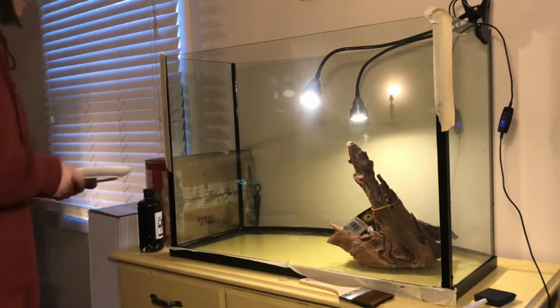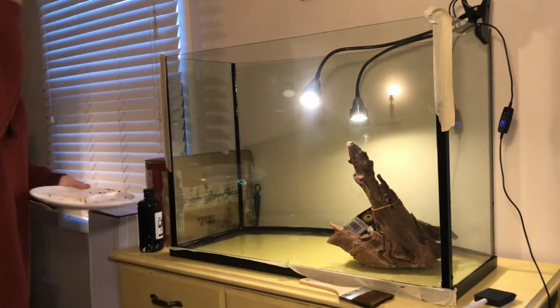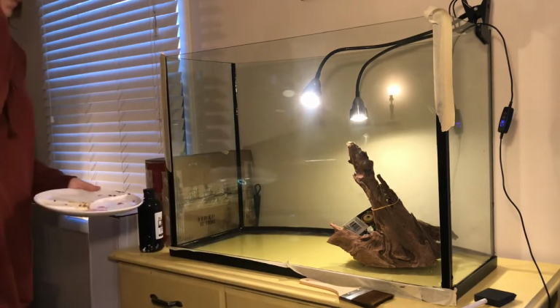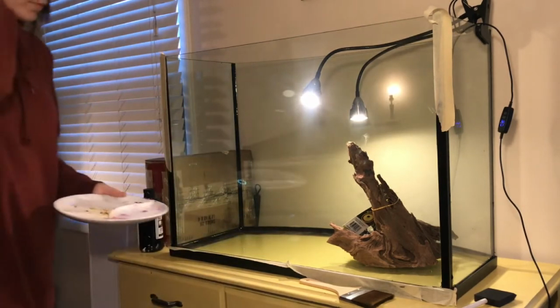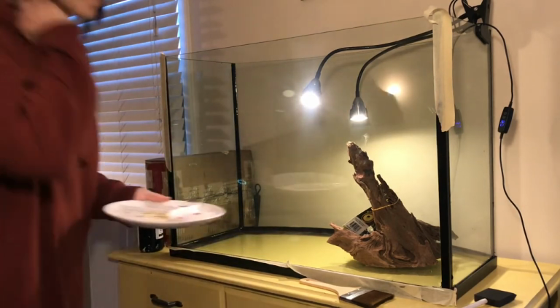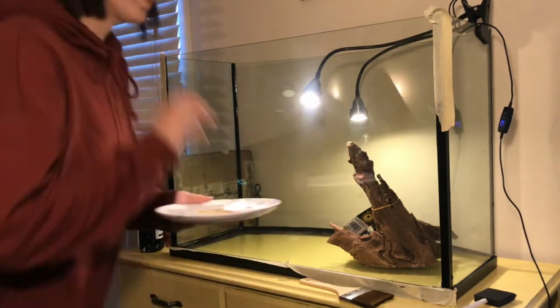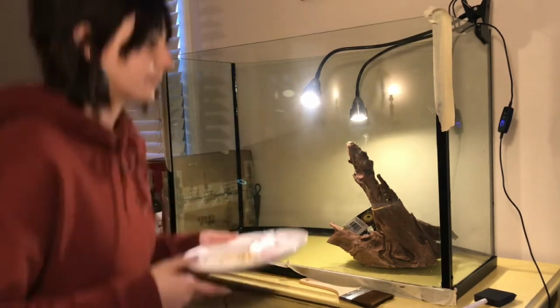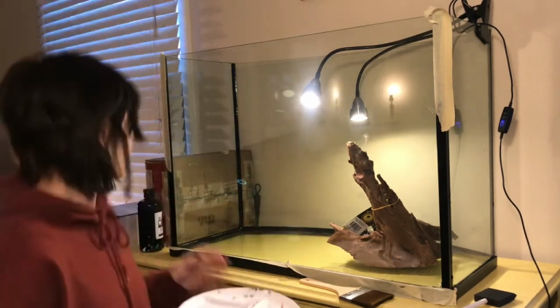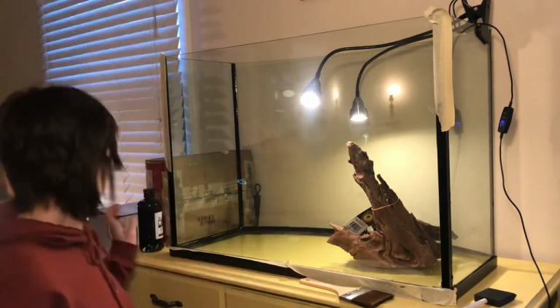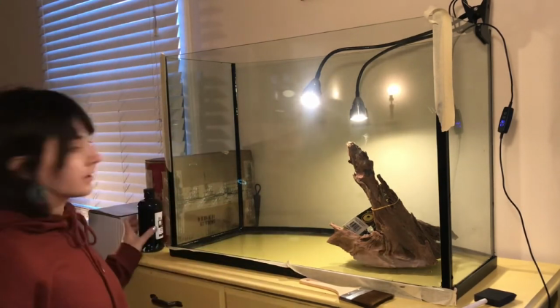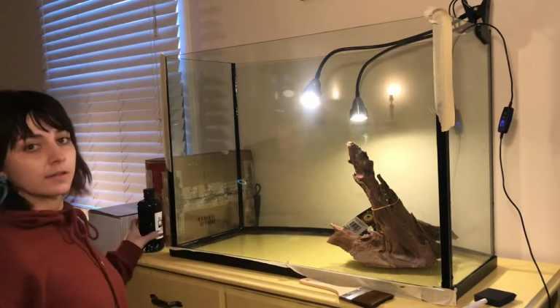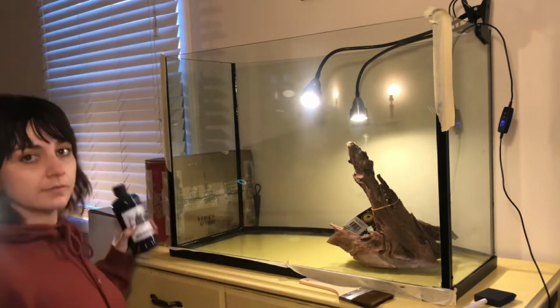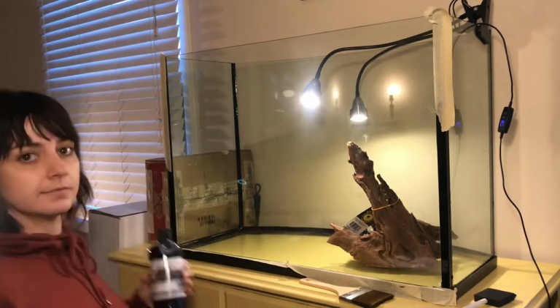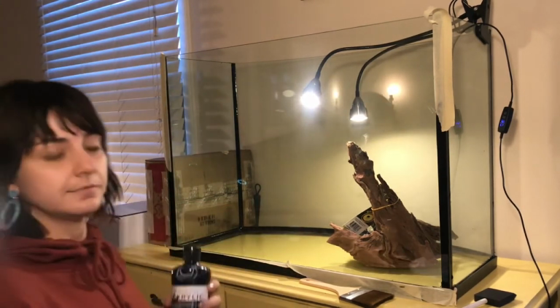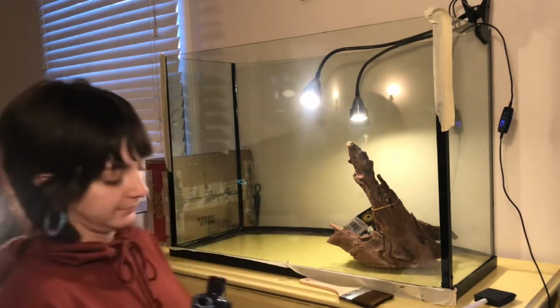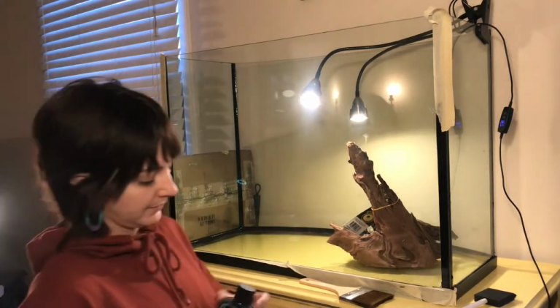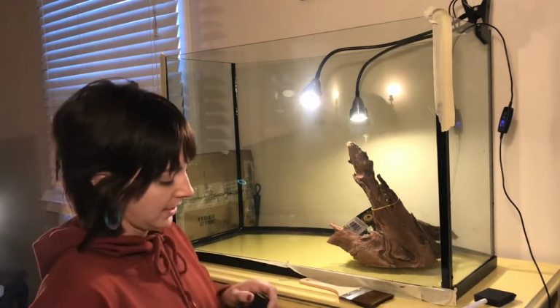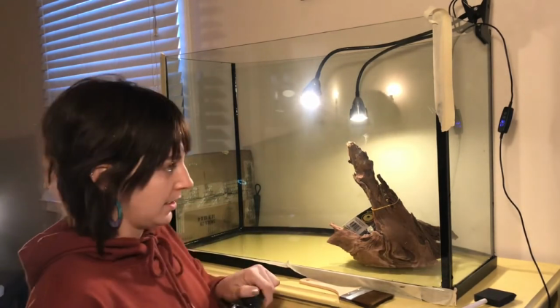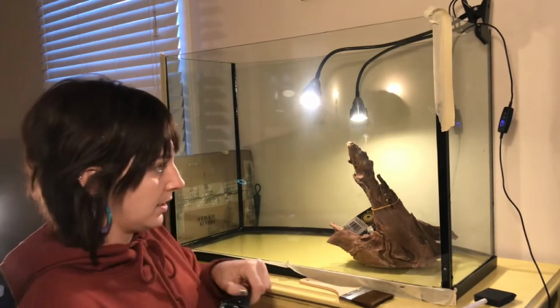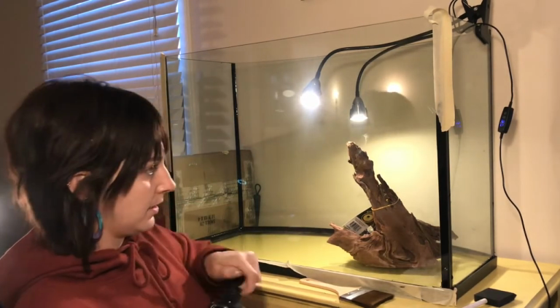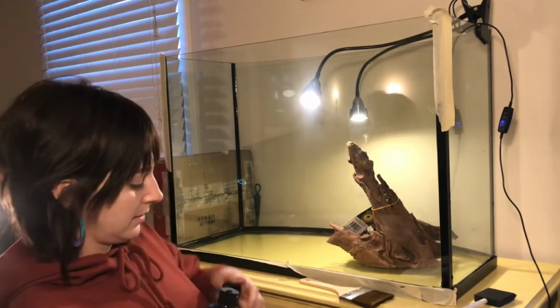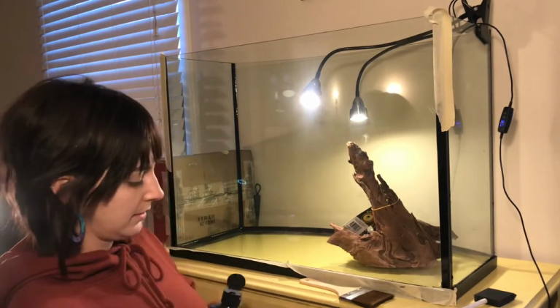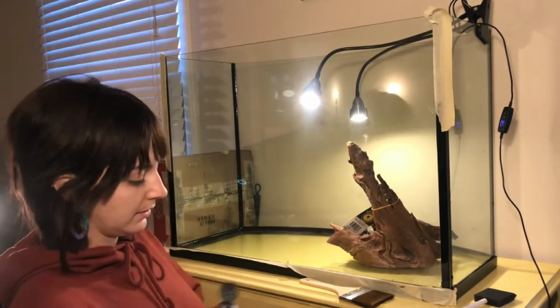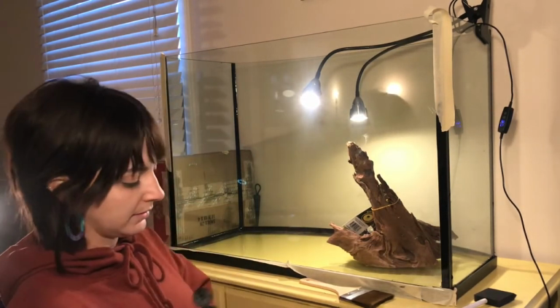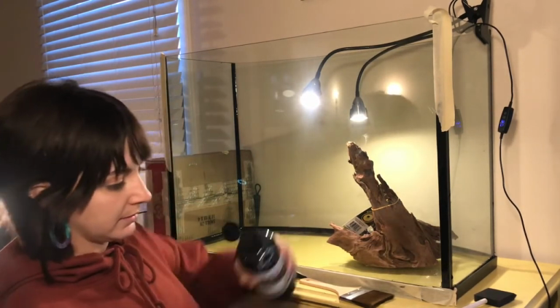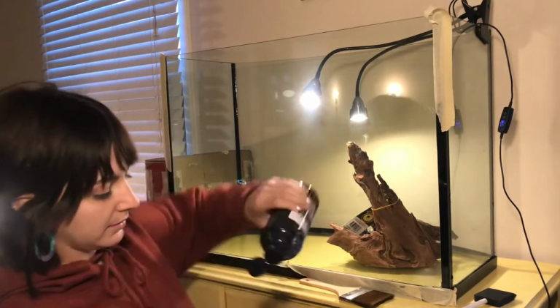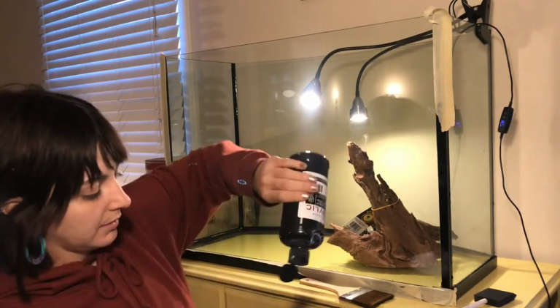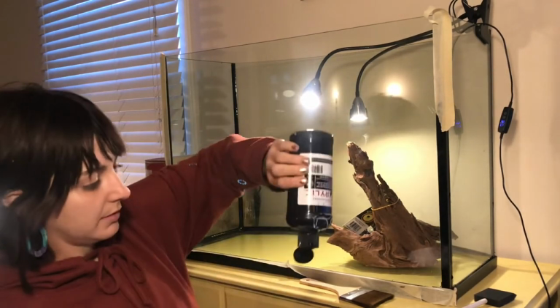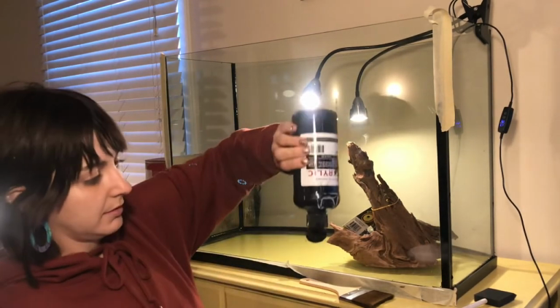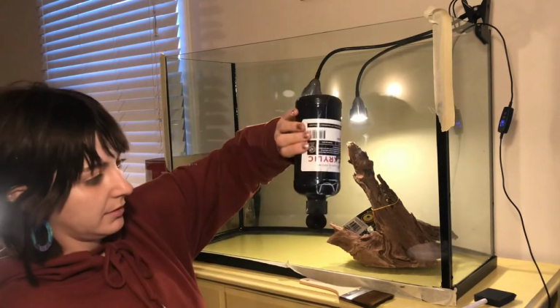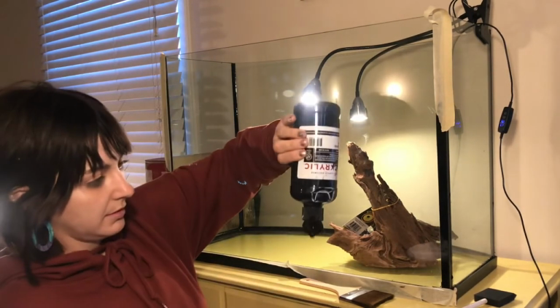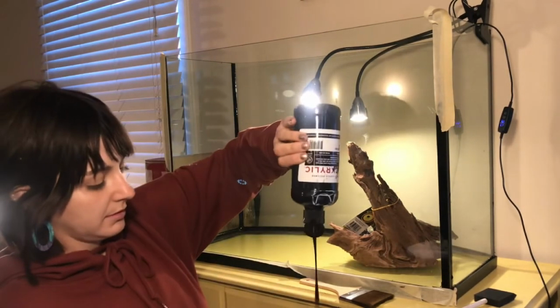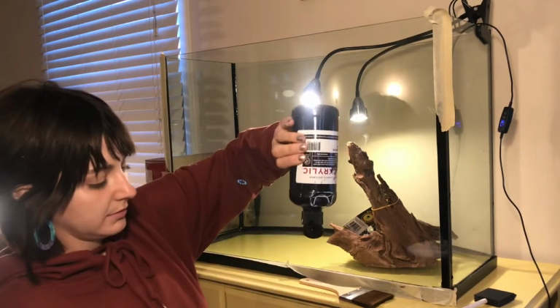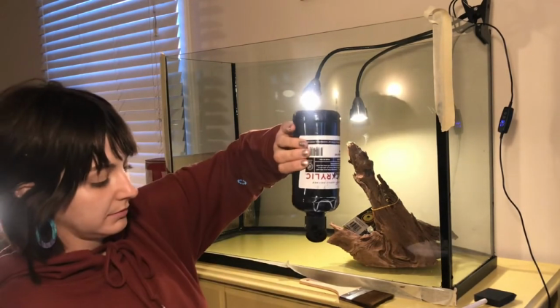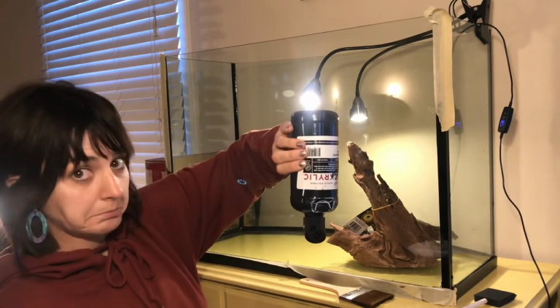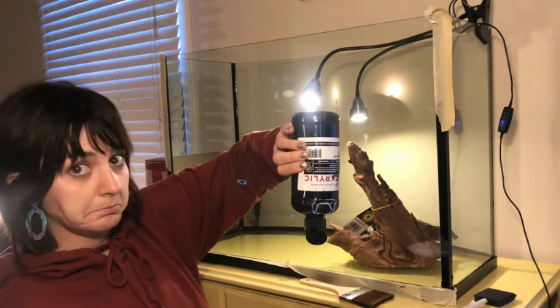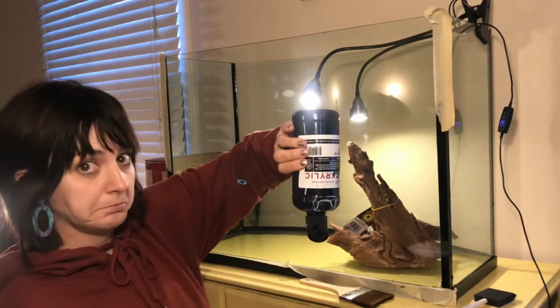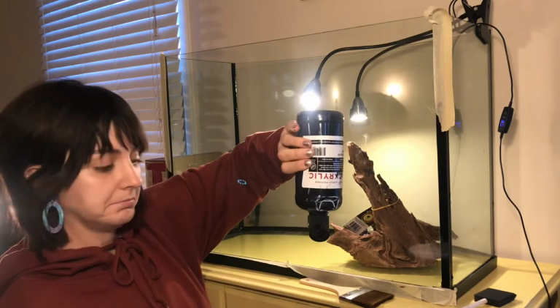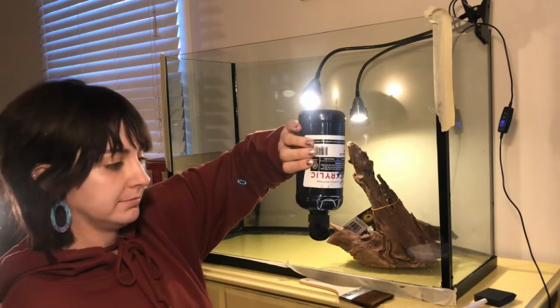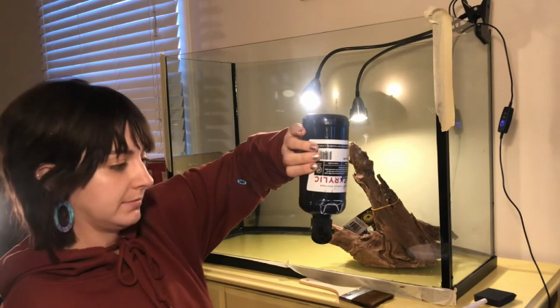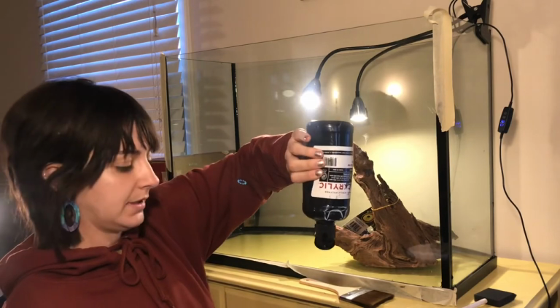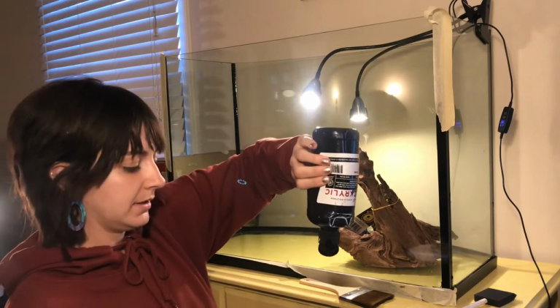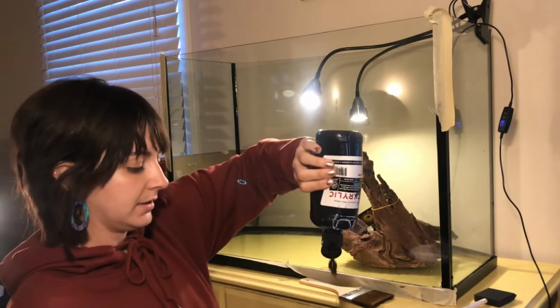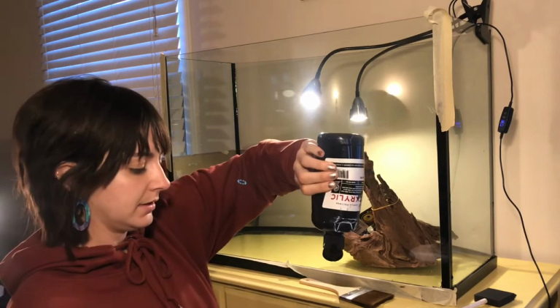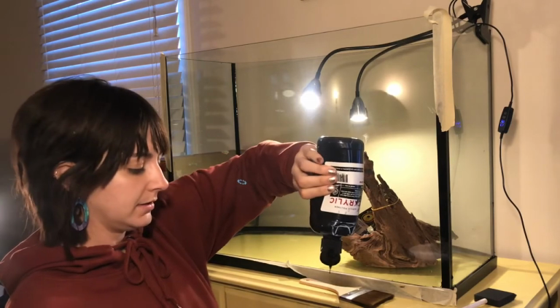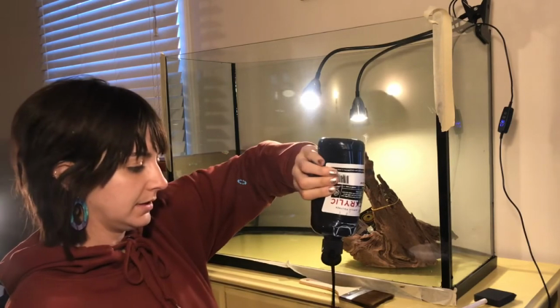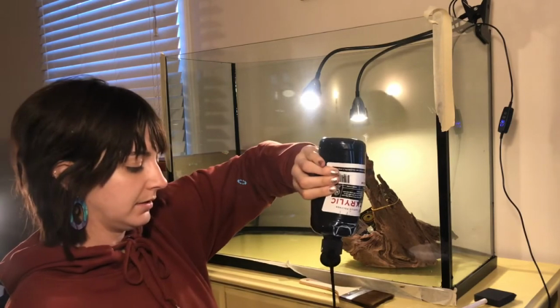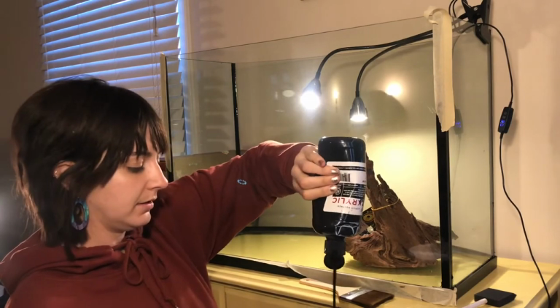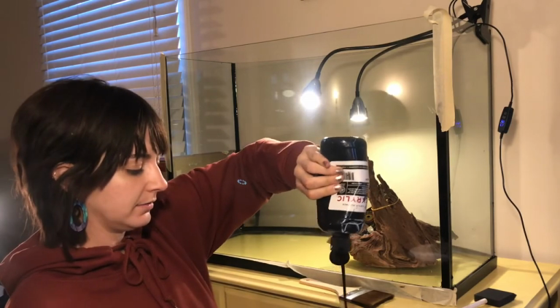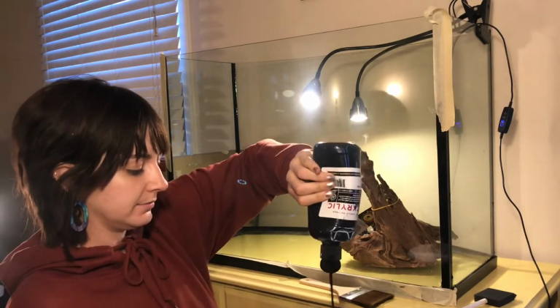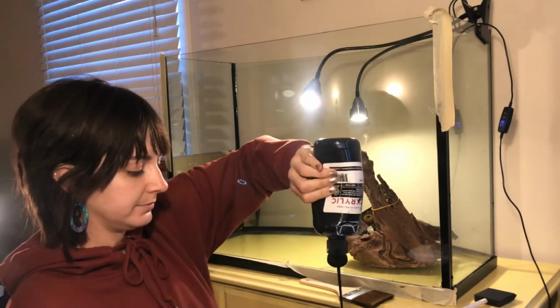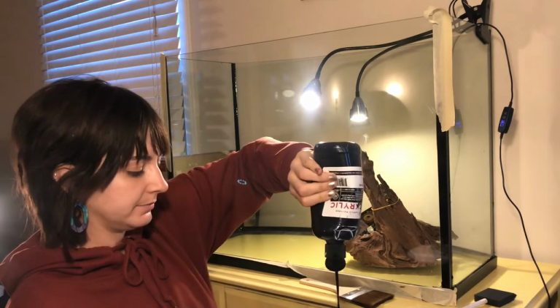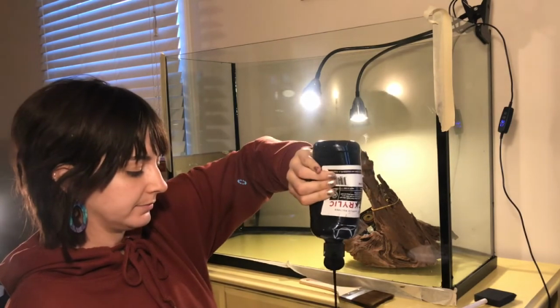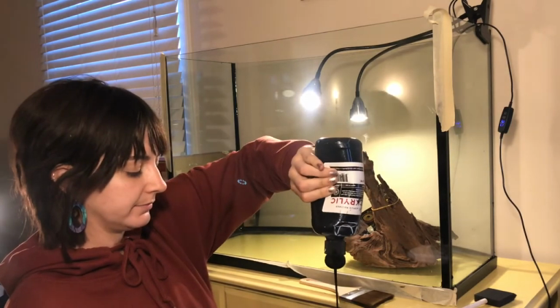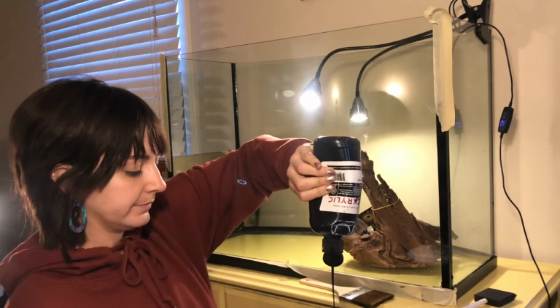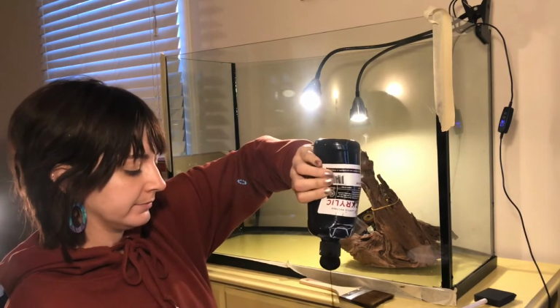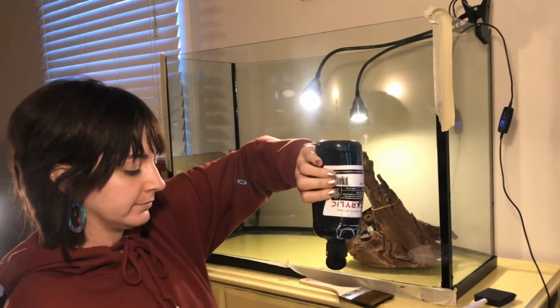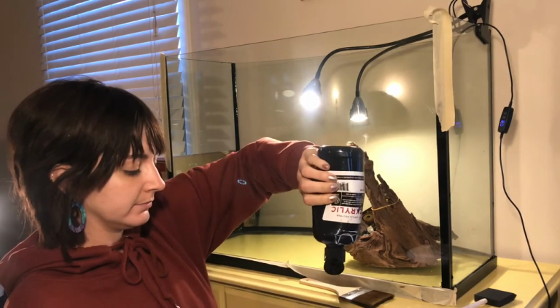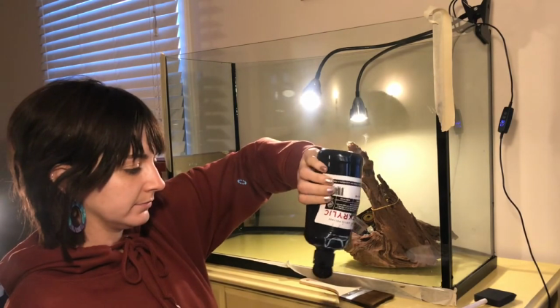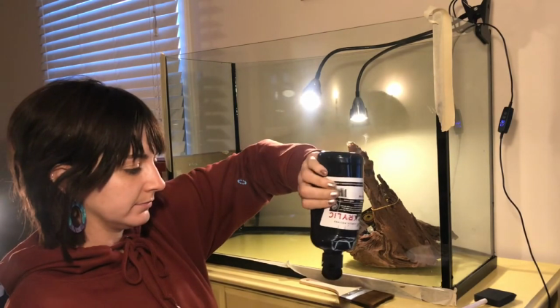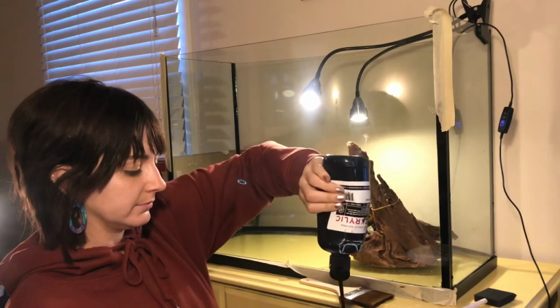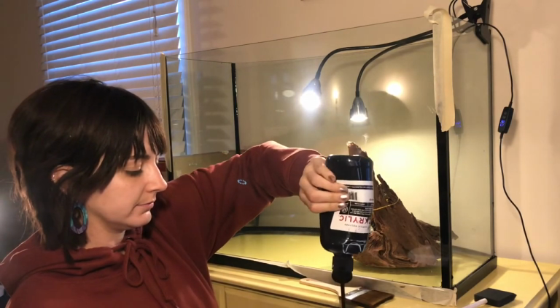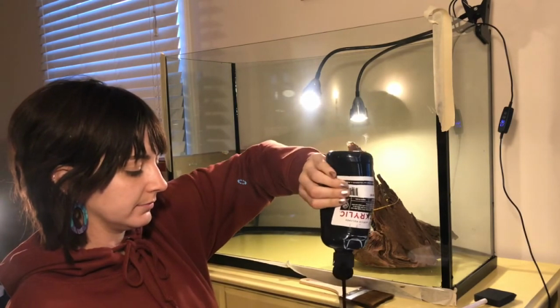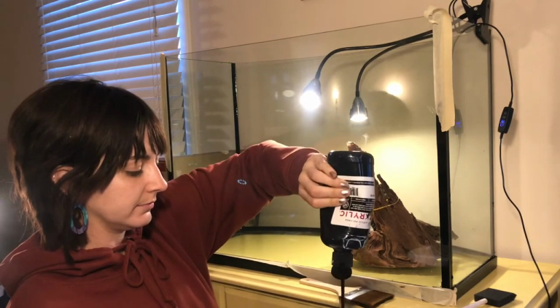At this point I started getting a little nervous about ruining my tank, but it was highly recommended online and I decided to just go for it.